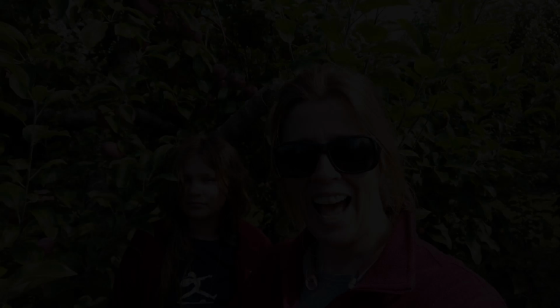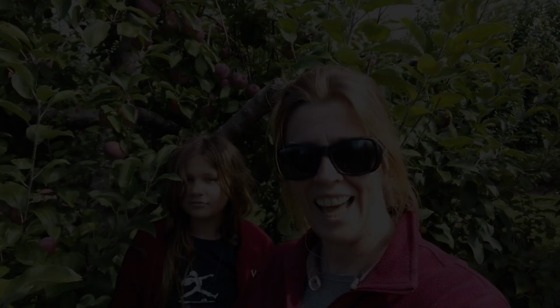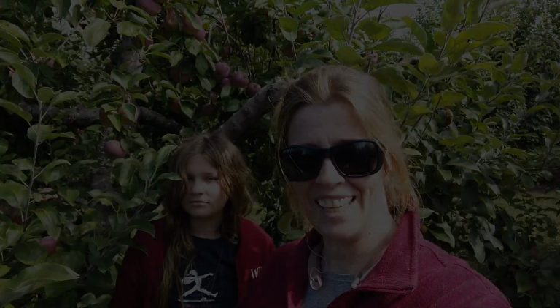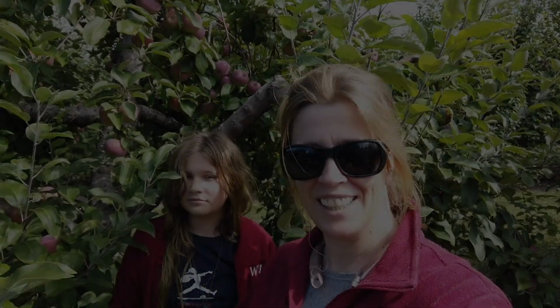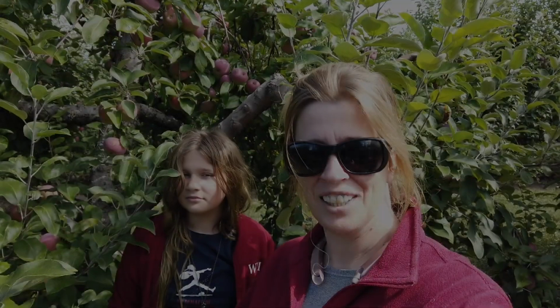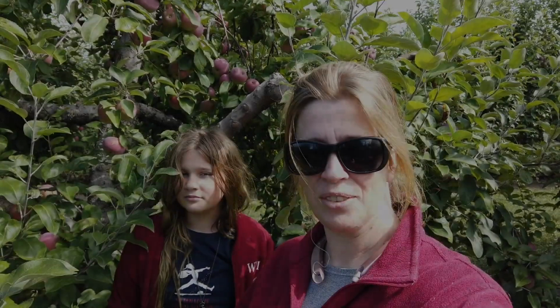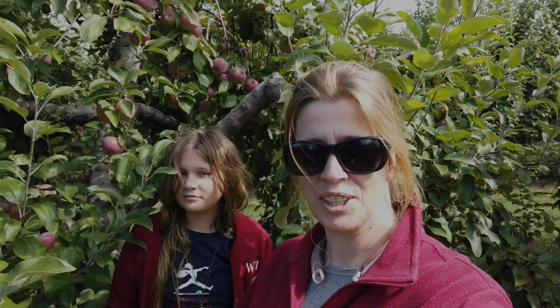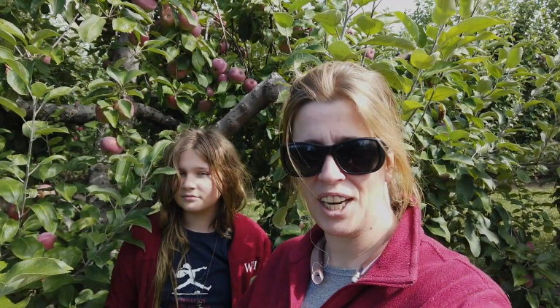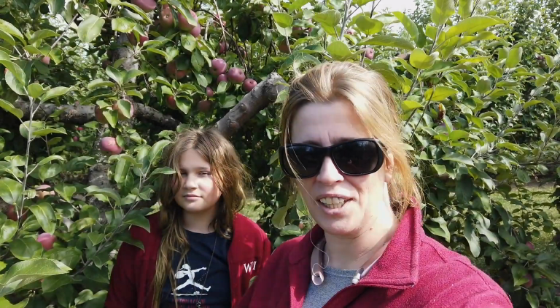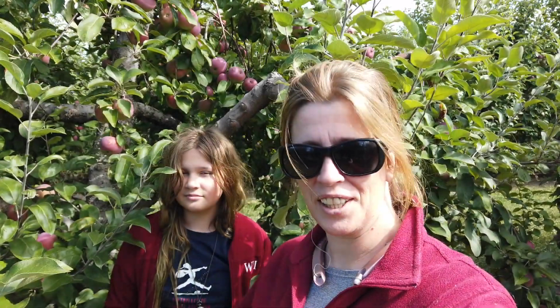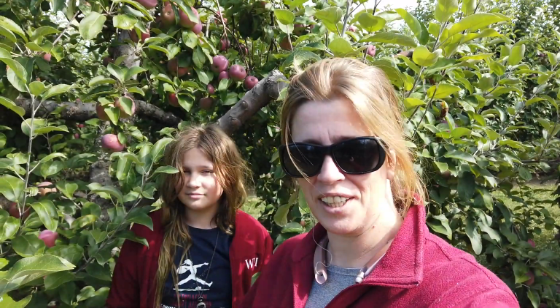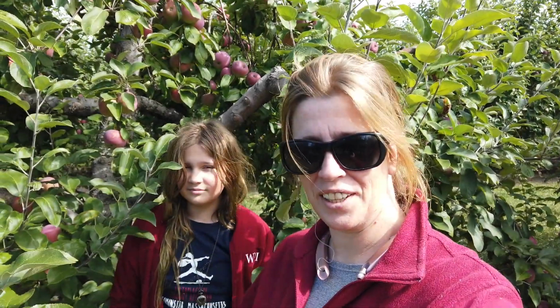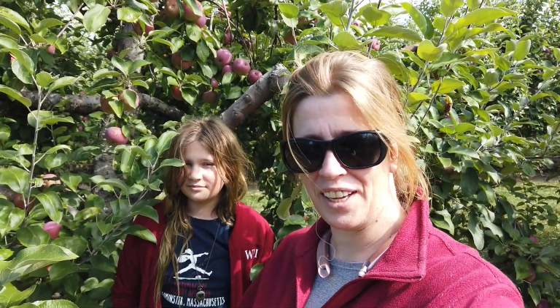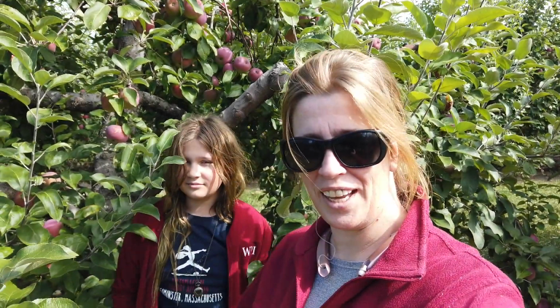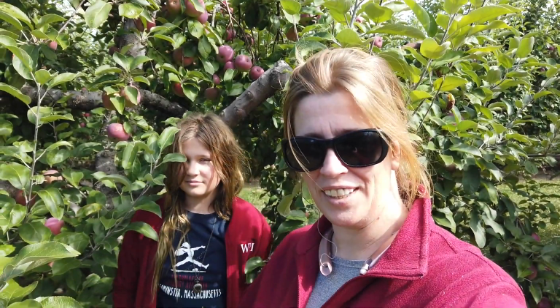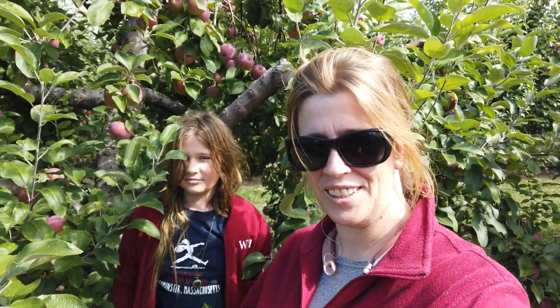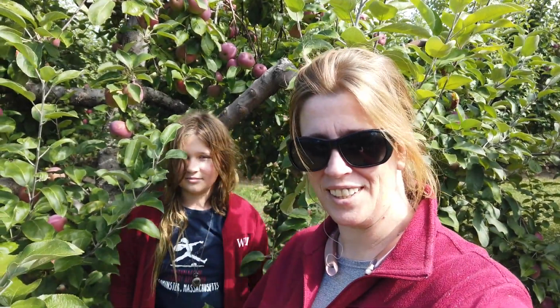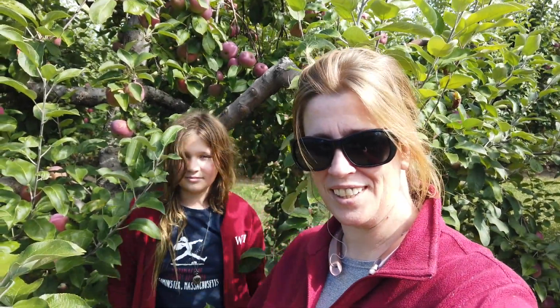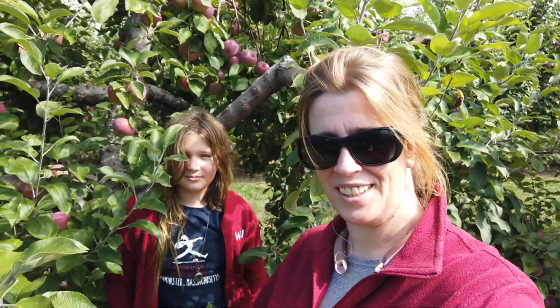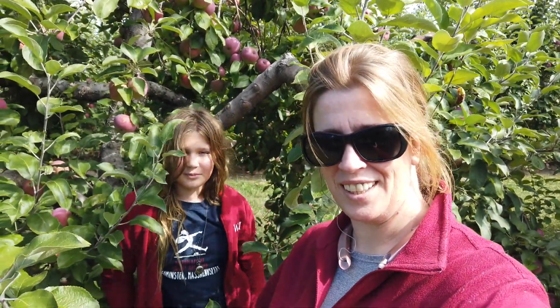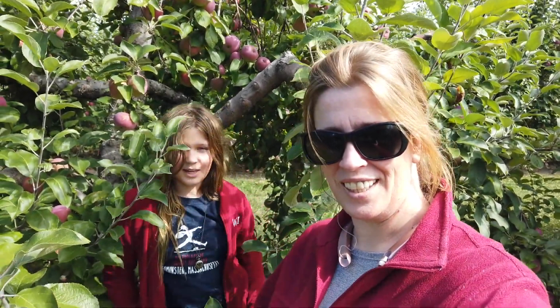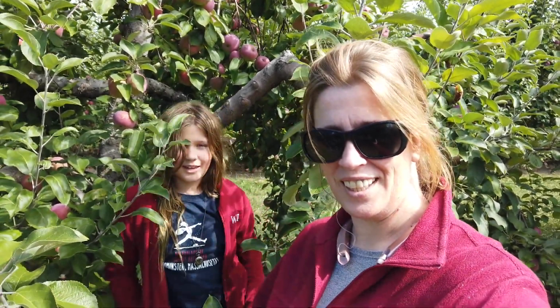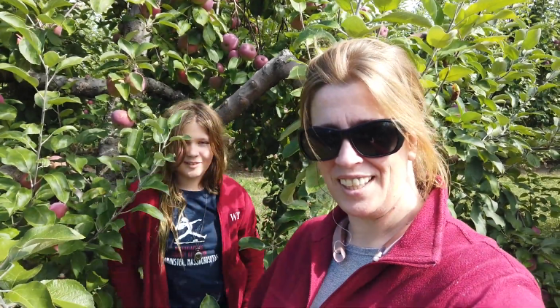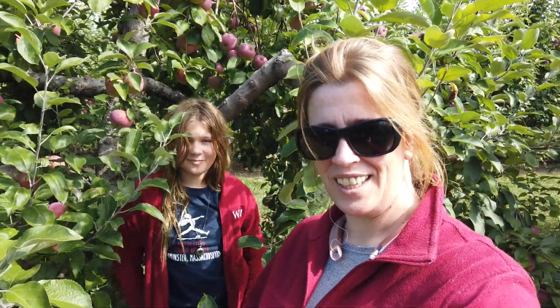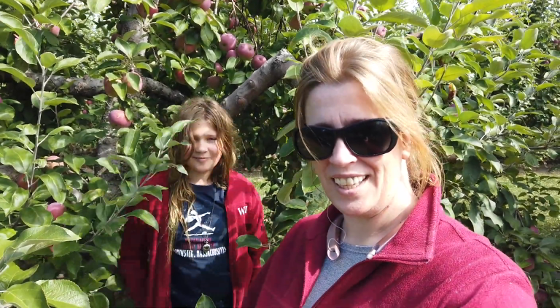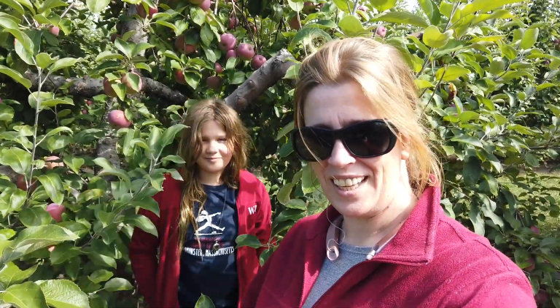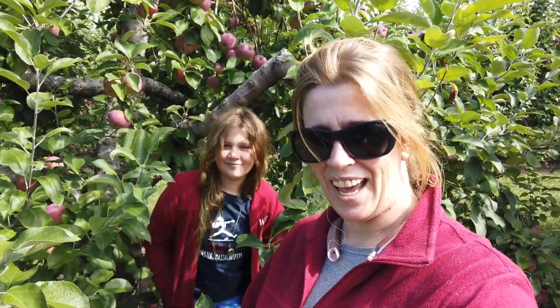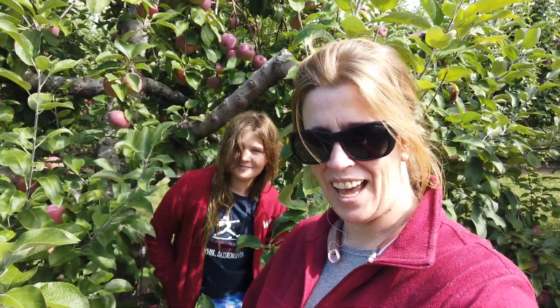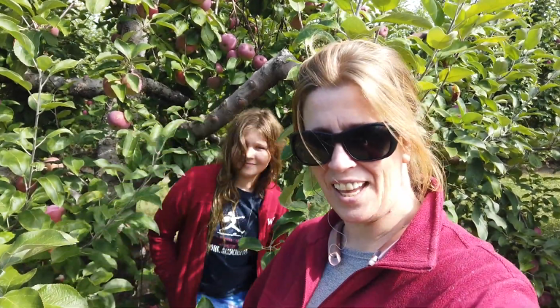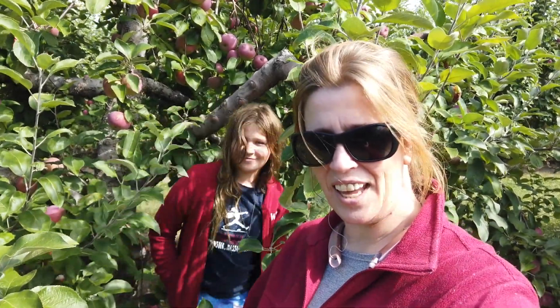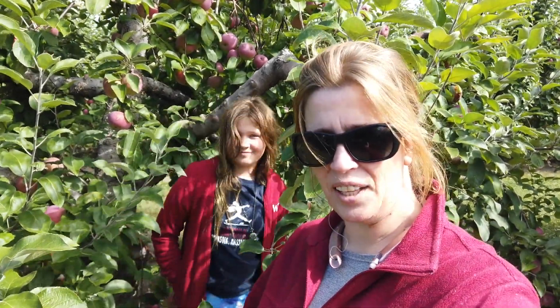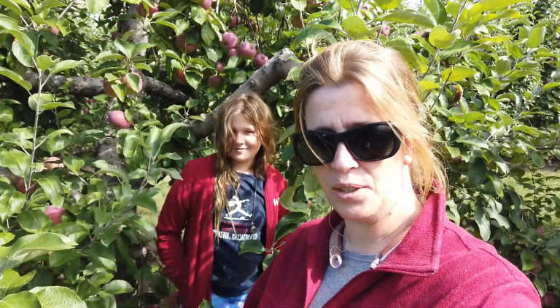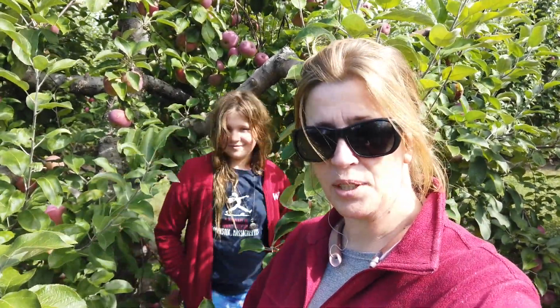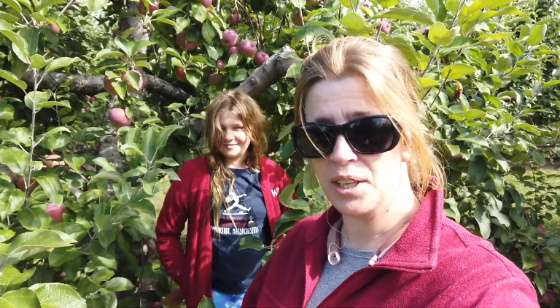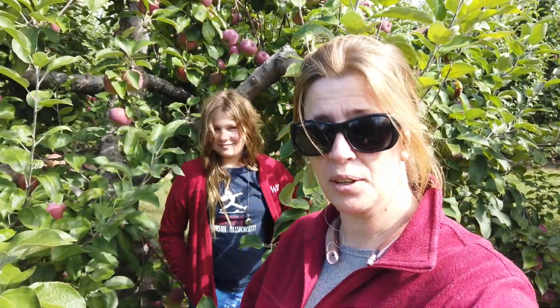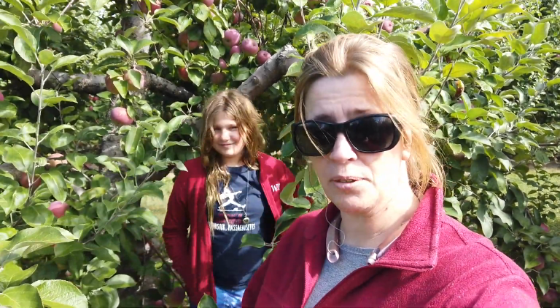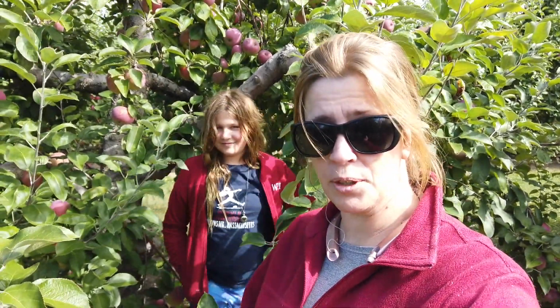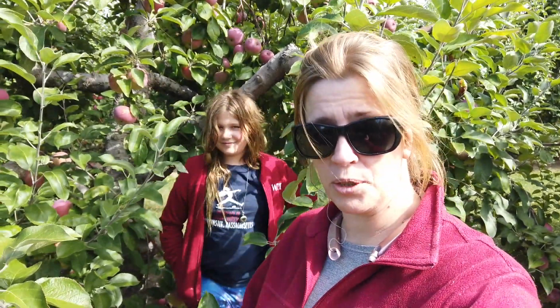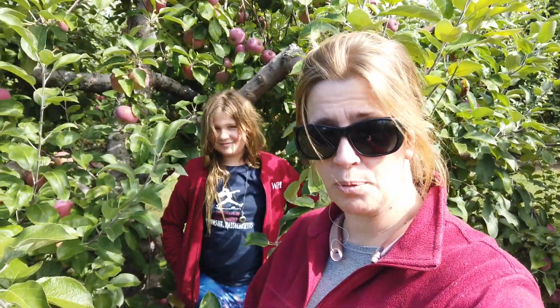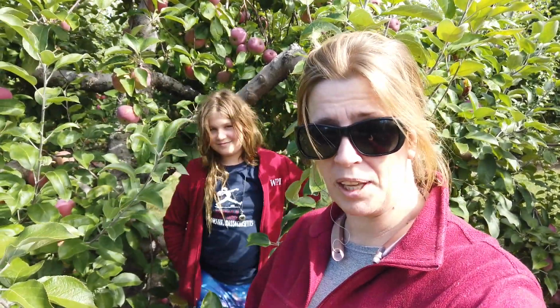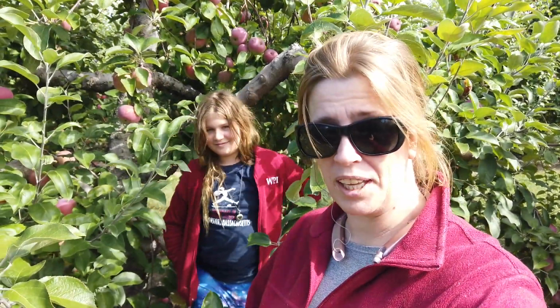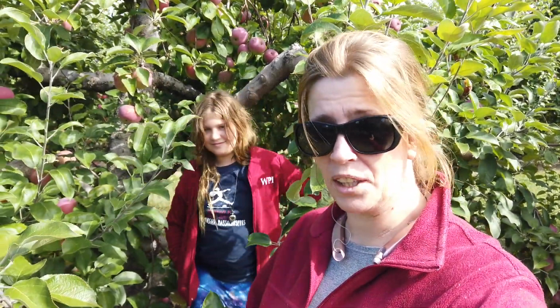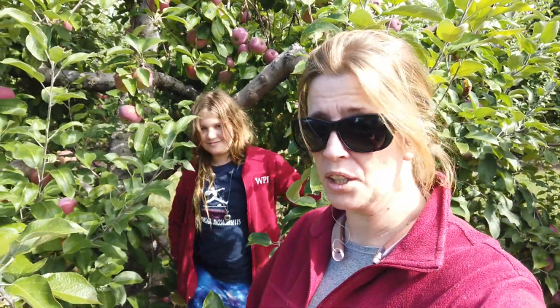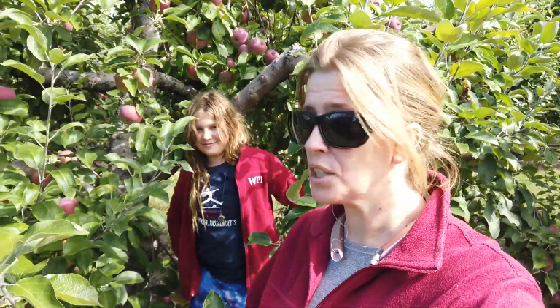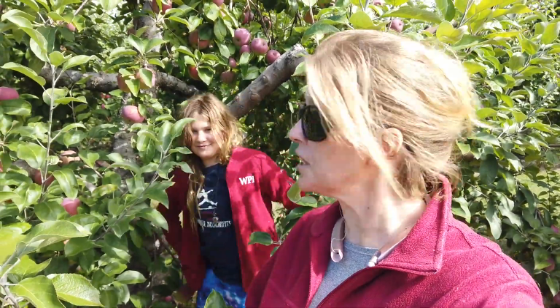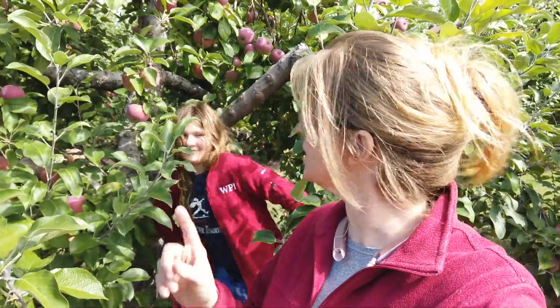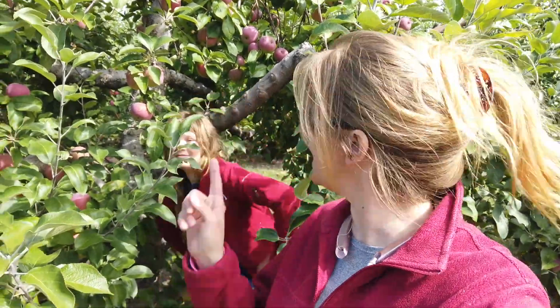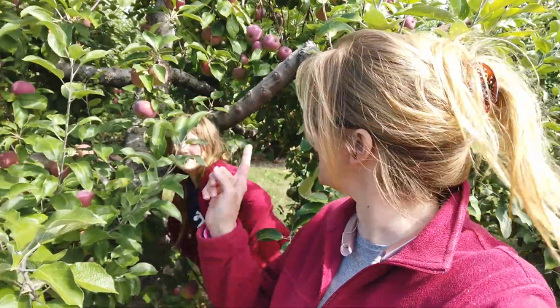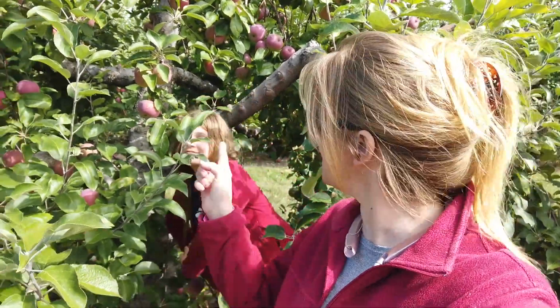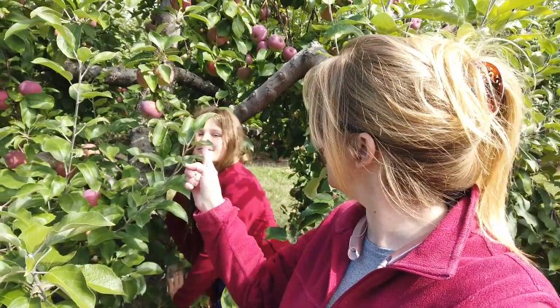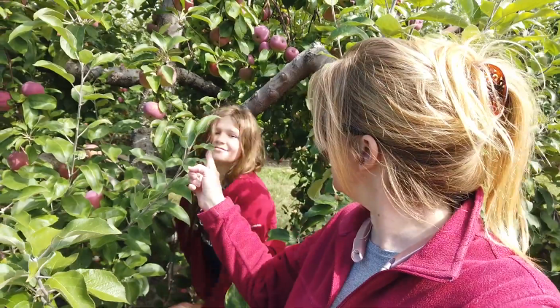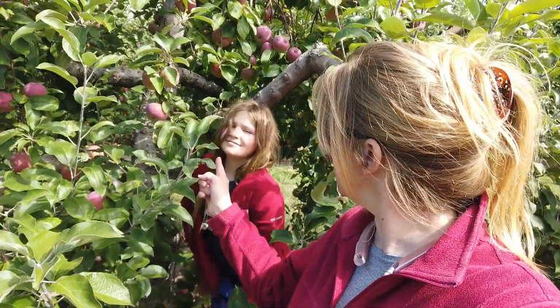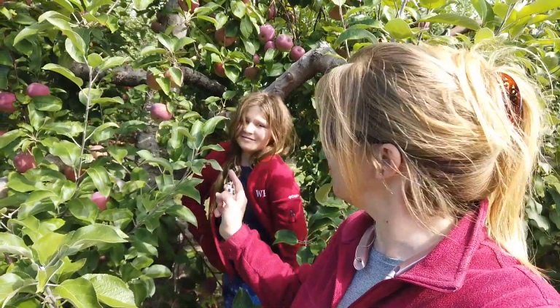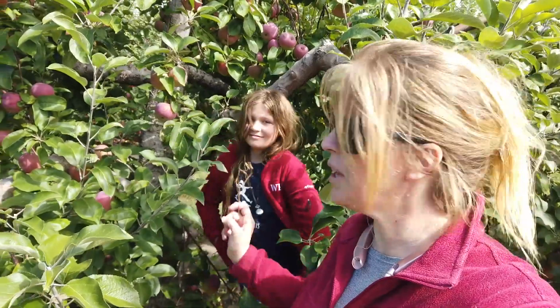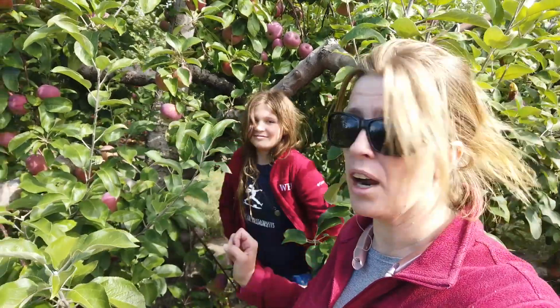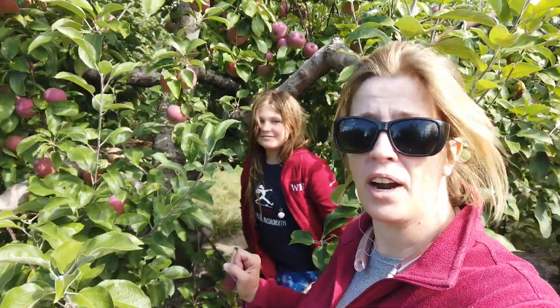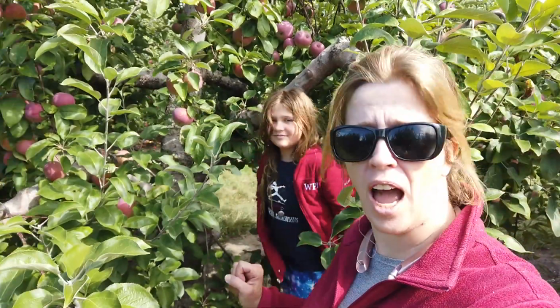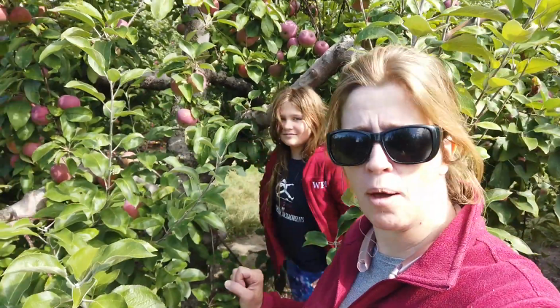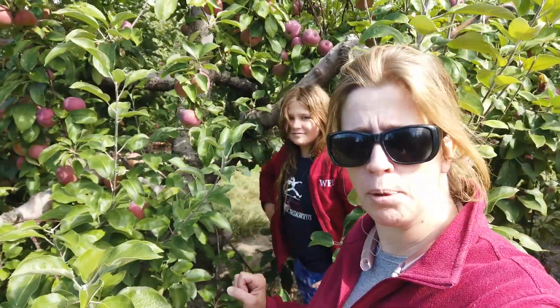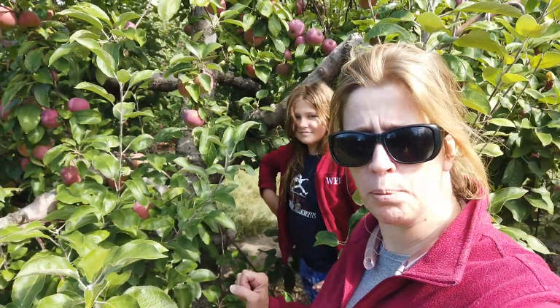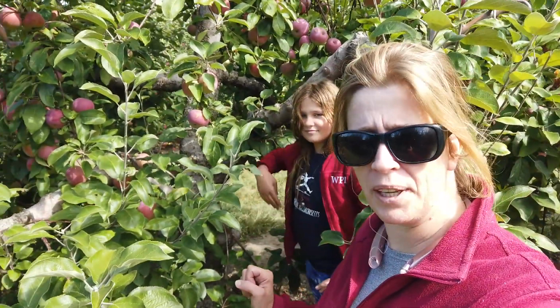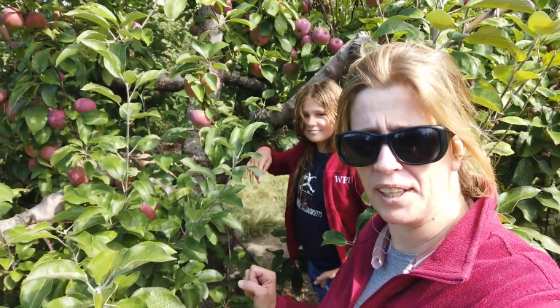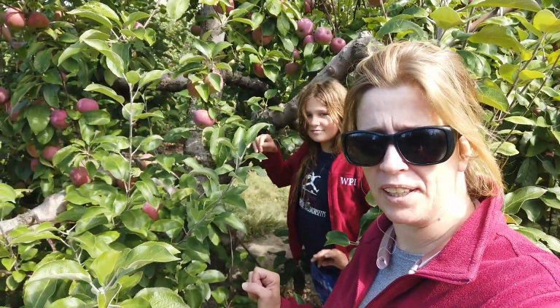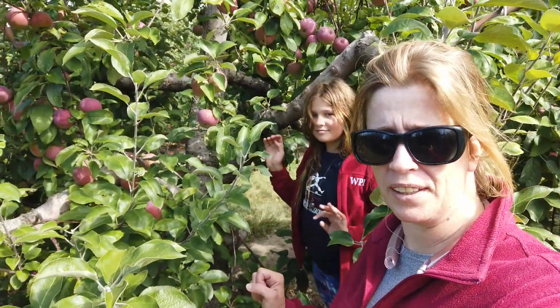Hi, Michelle here, and me, Kat, and here for Dreaming English, and today we are apple picking.